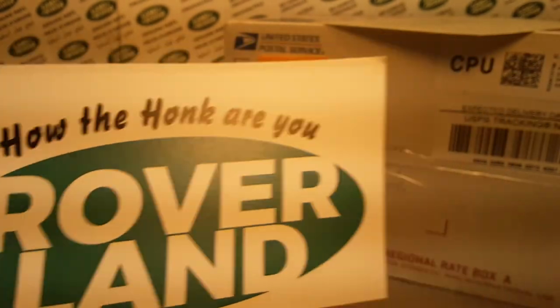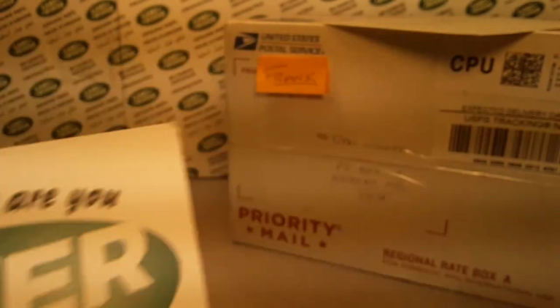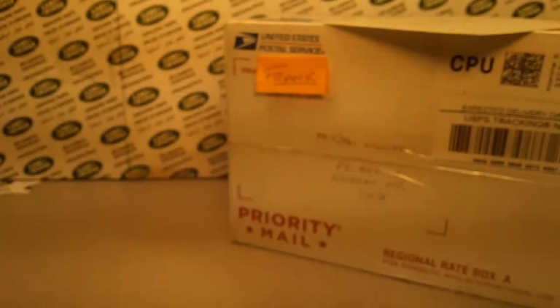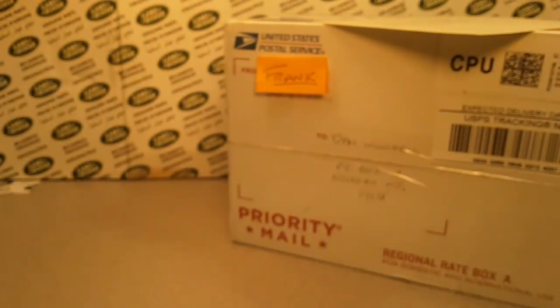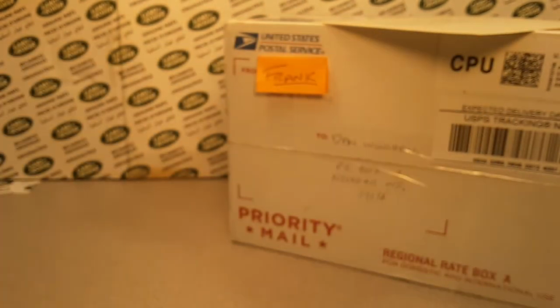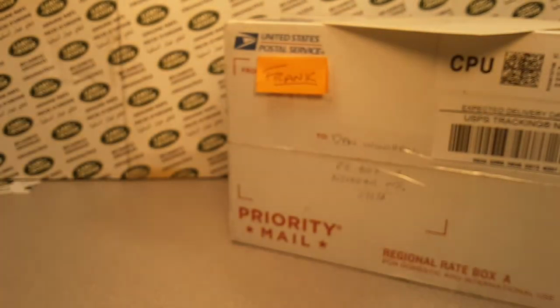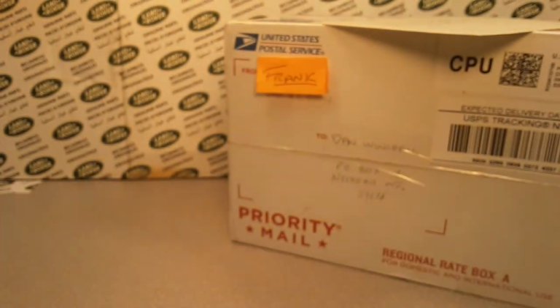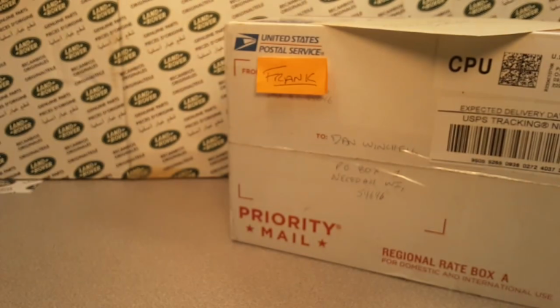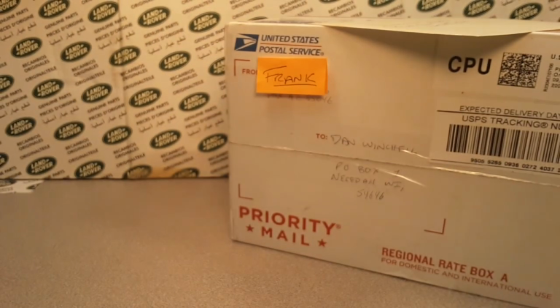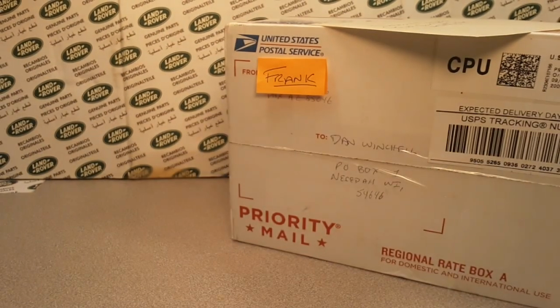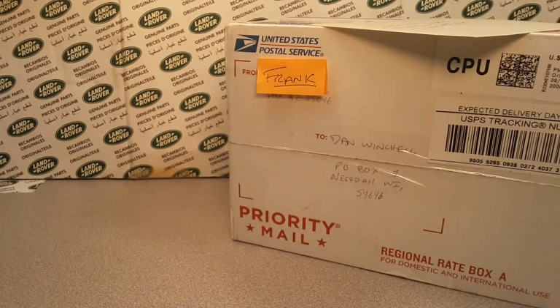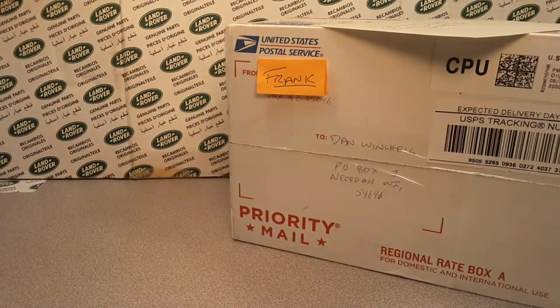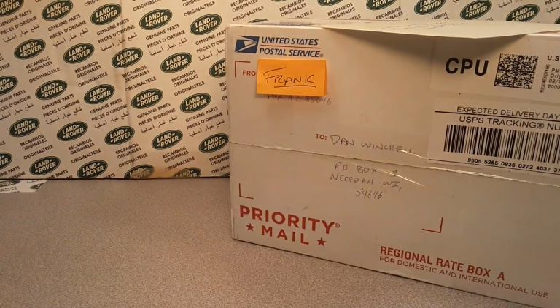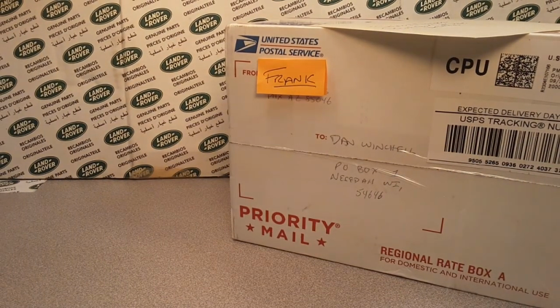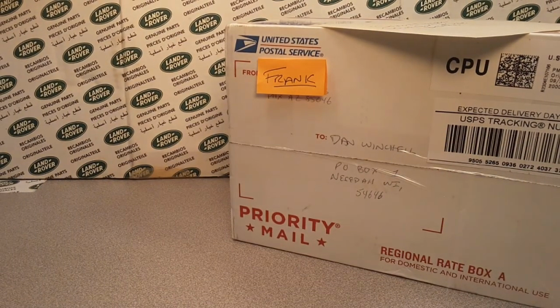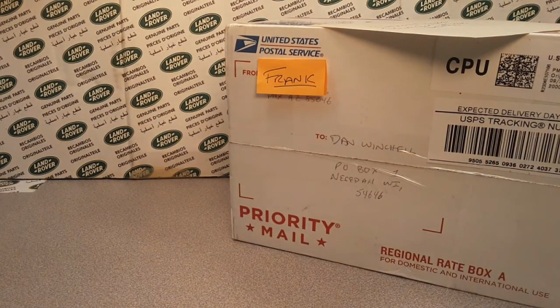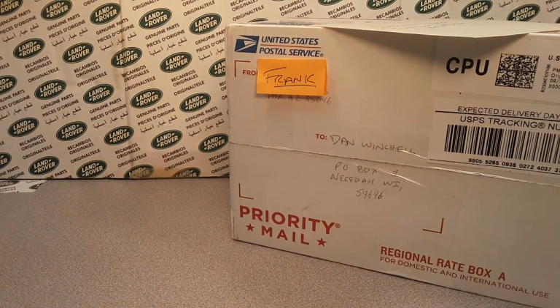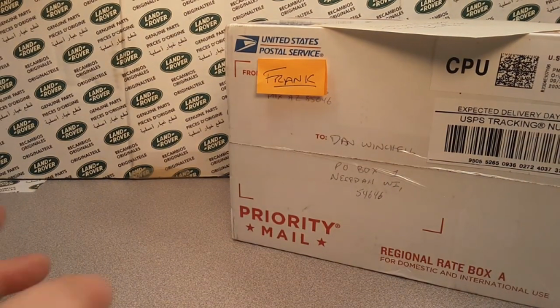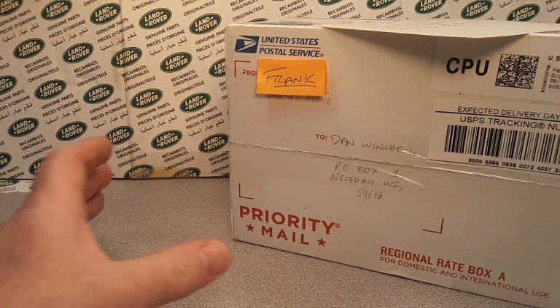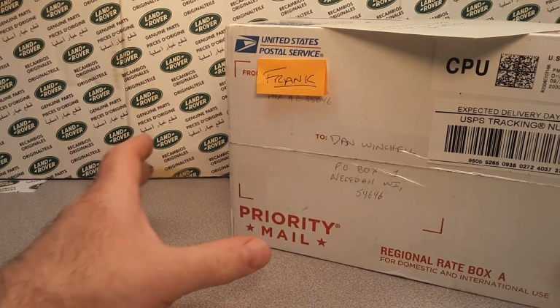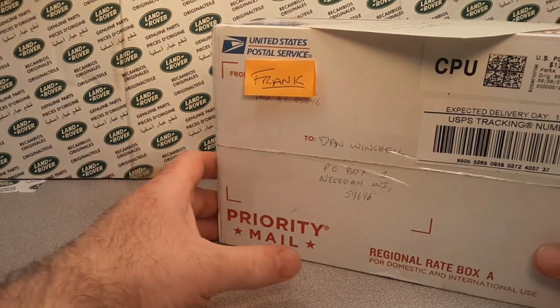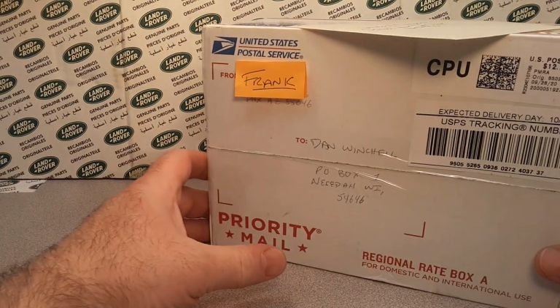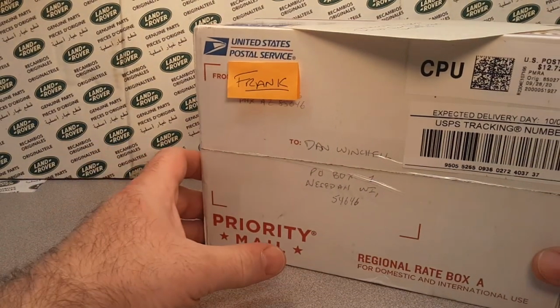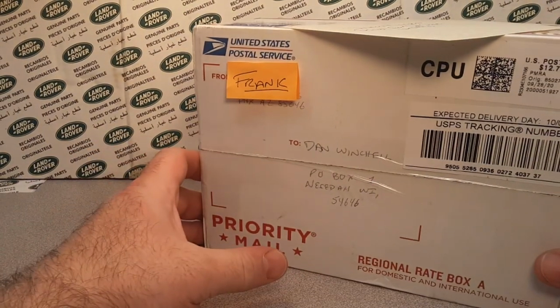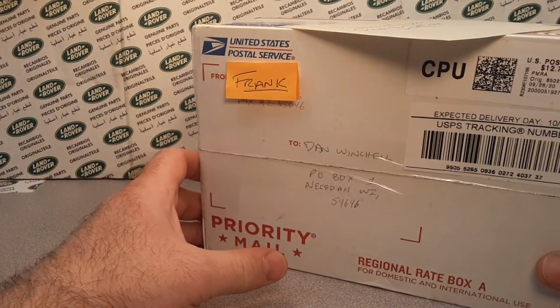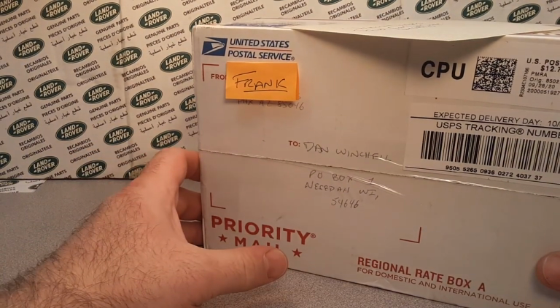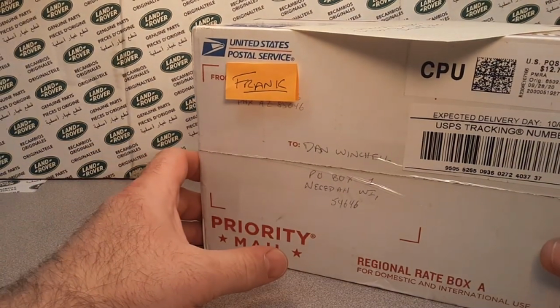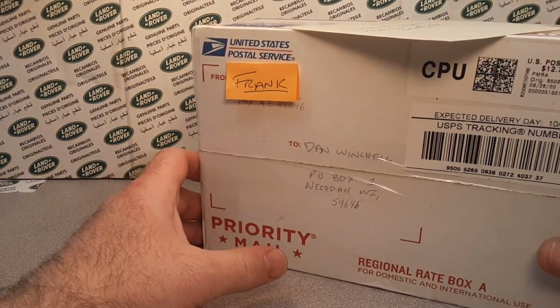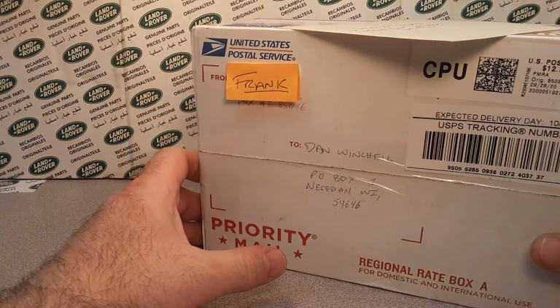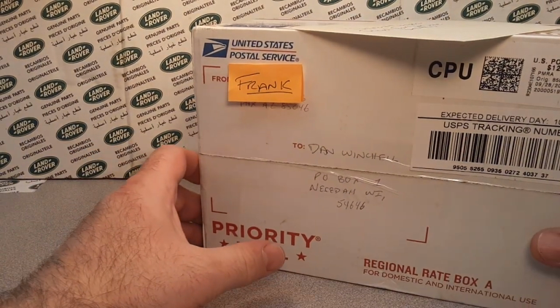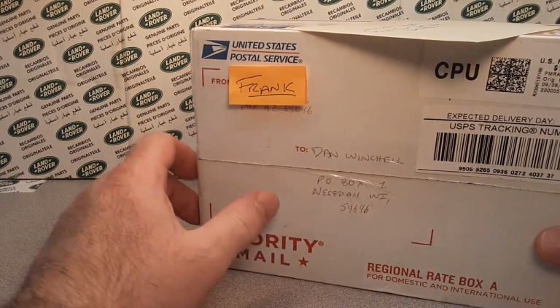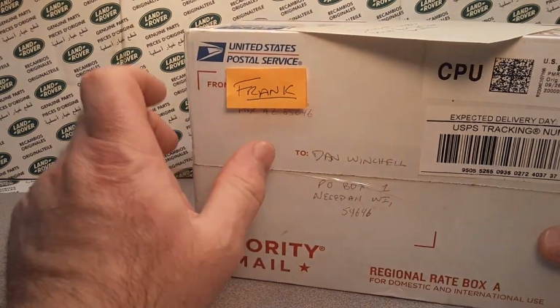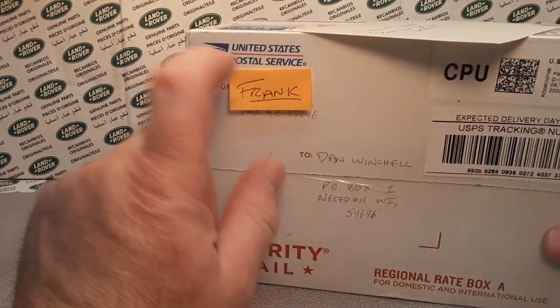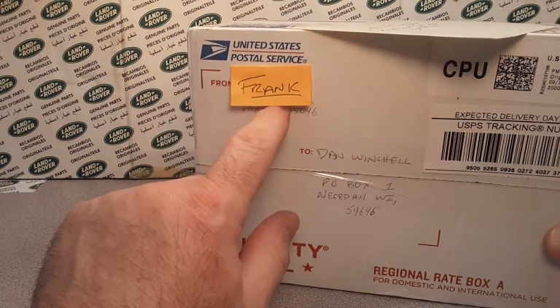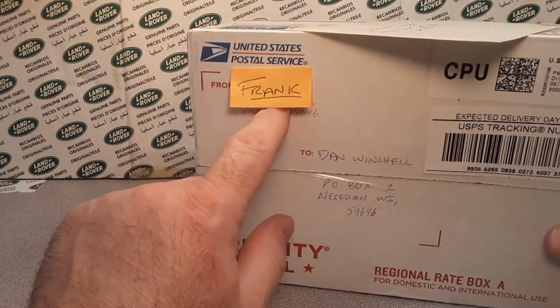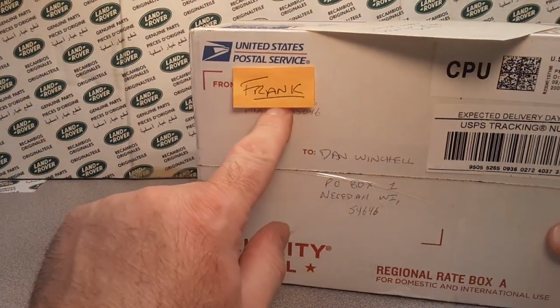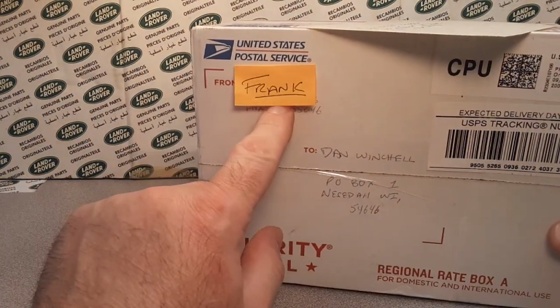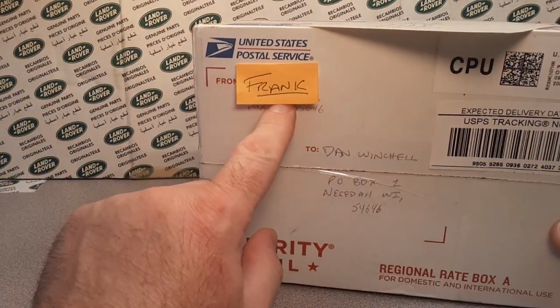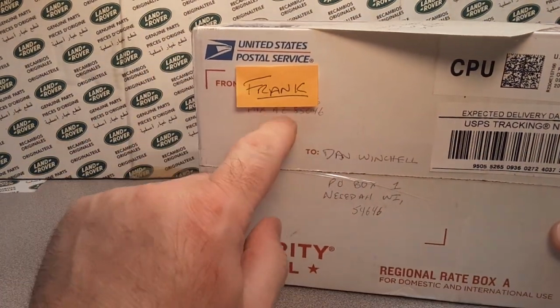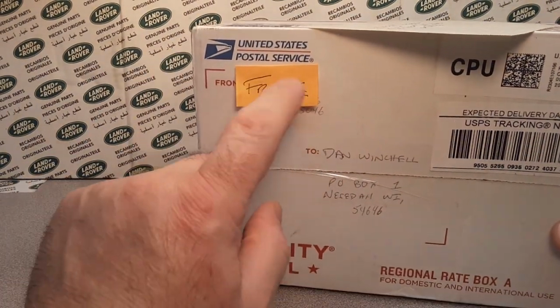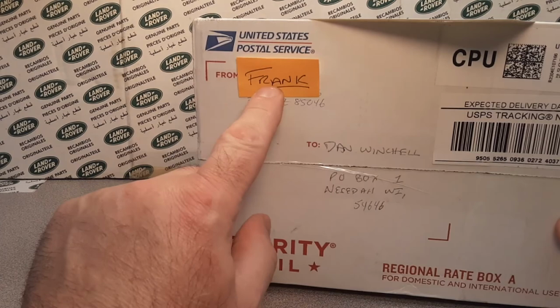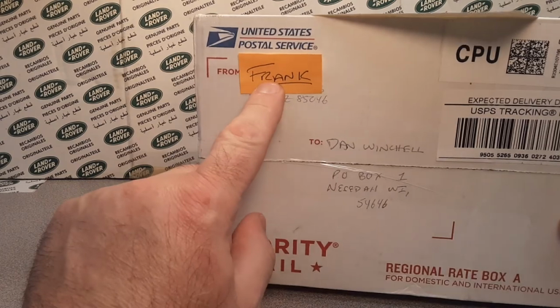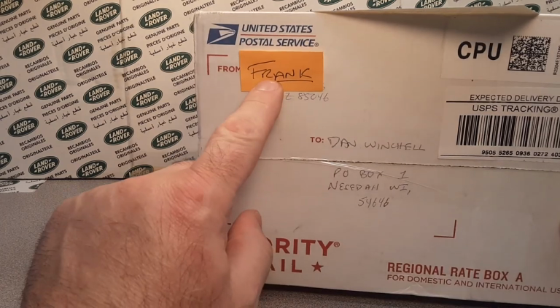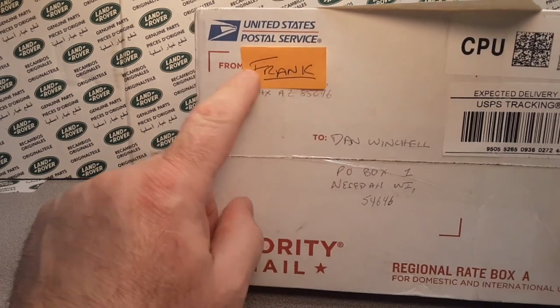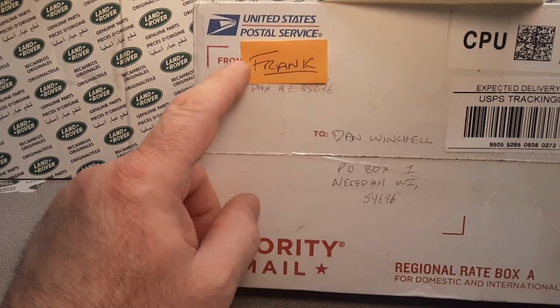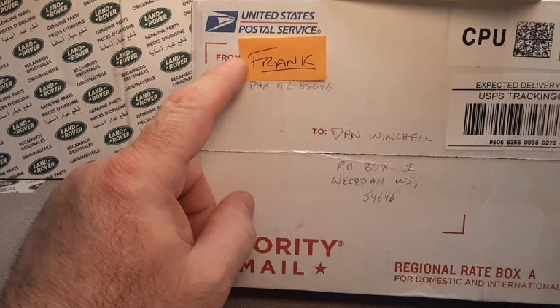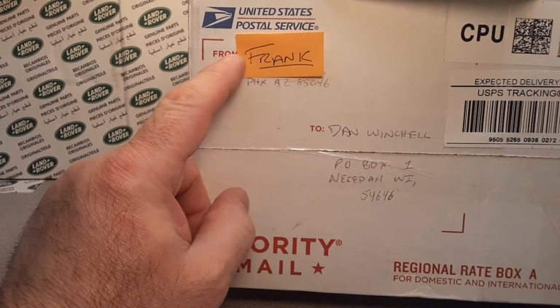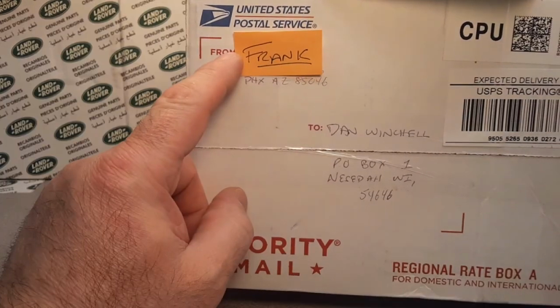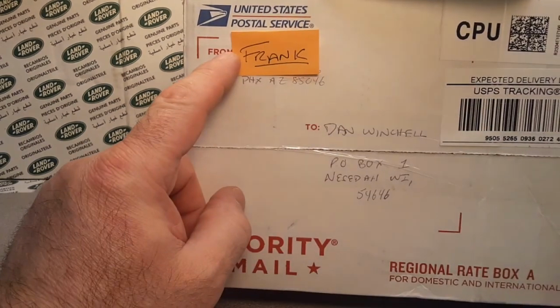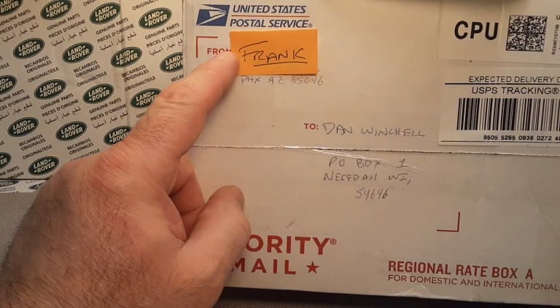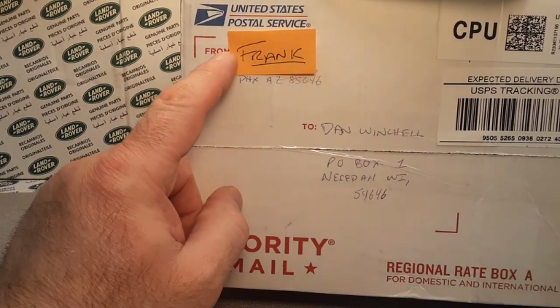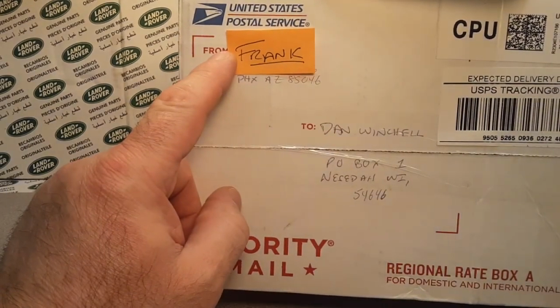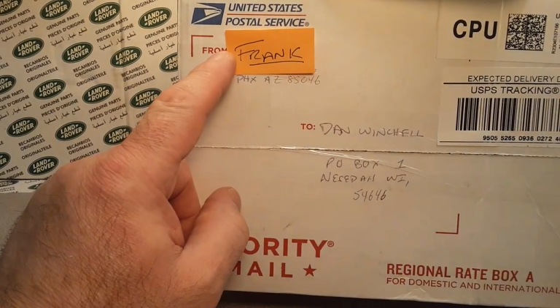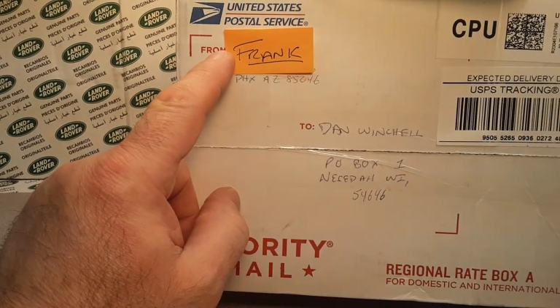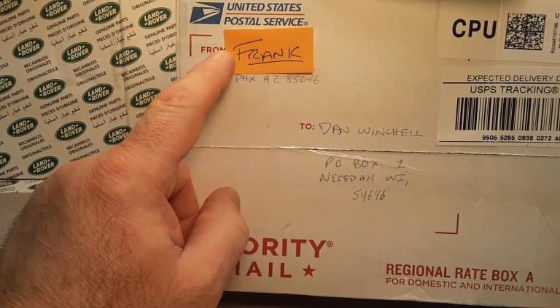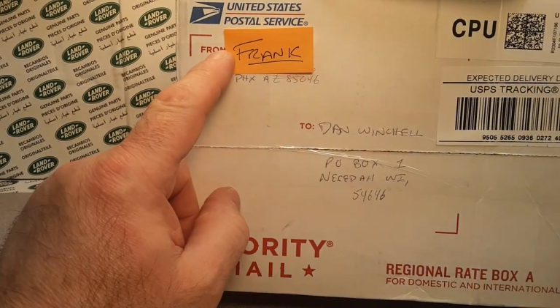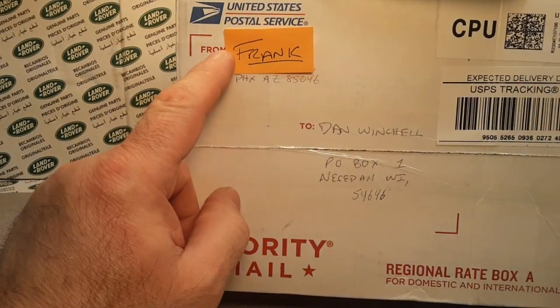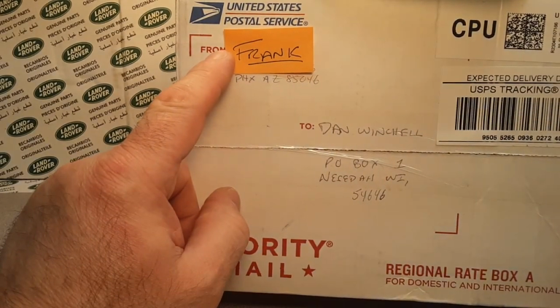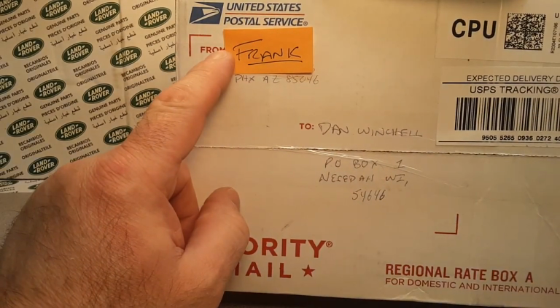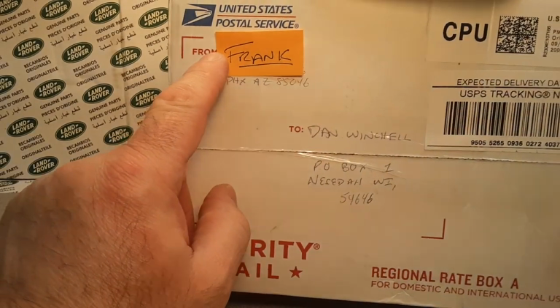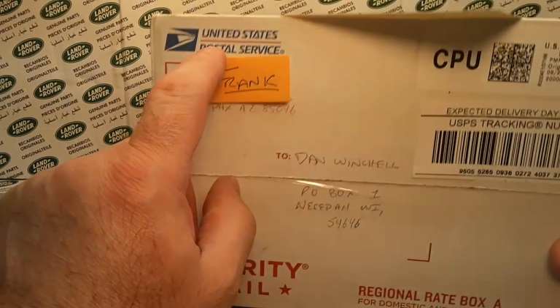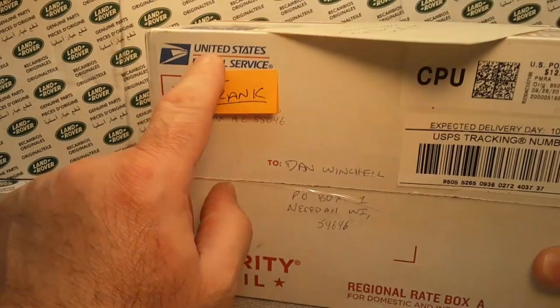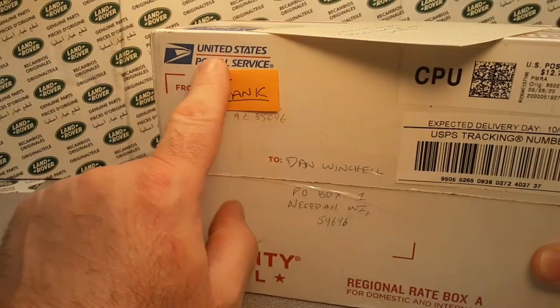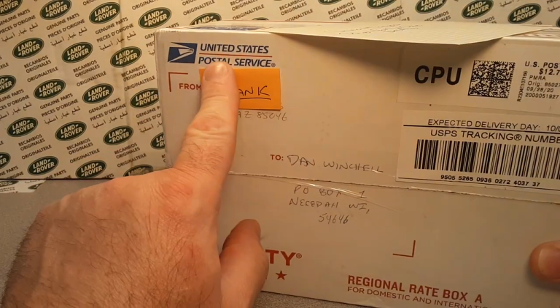This is it! Another Unboxing Saturday! This time for Frank from Phoenix, Arizona!